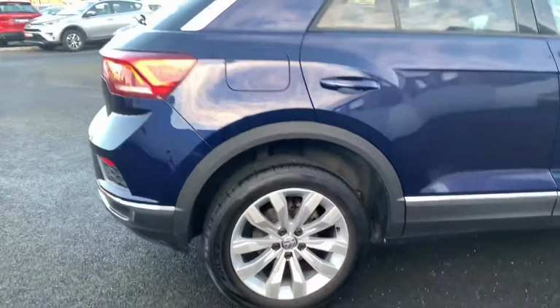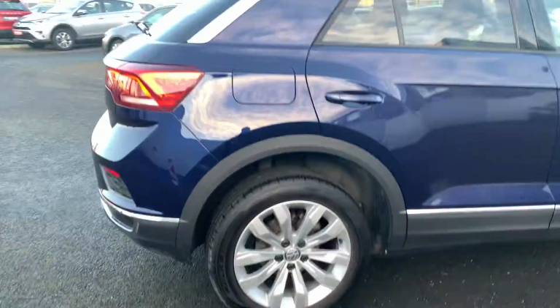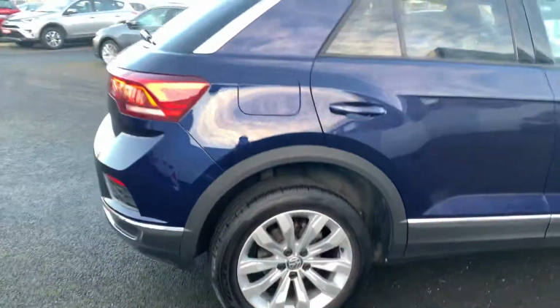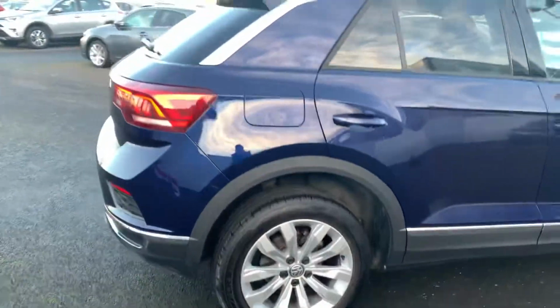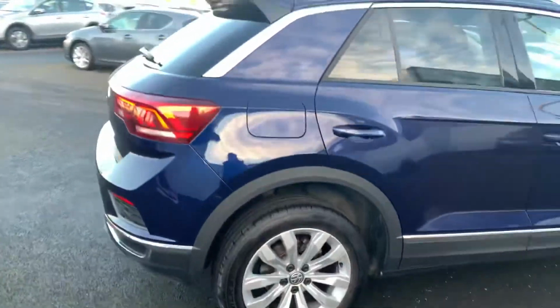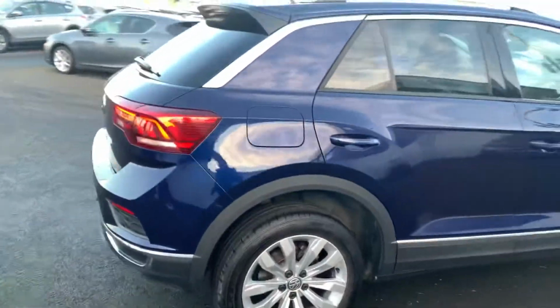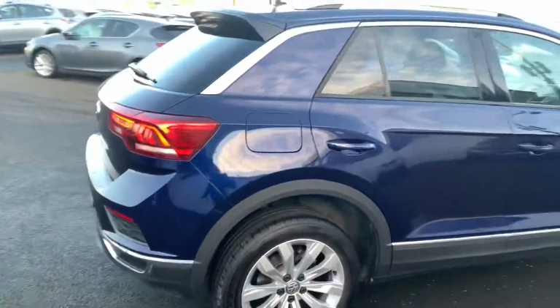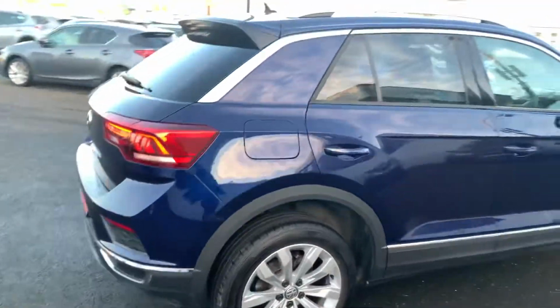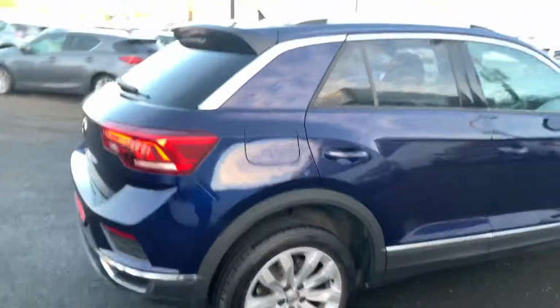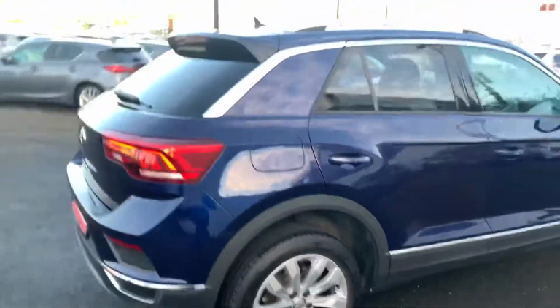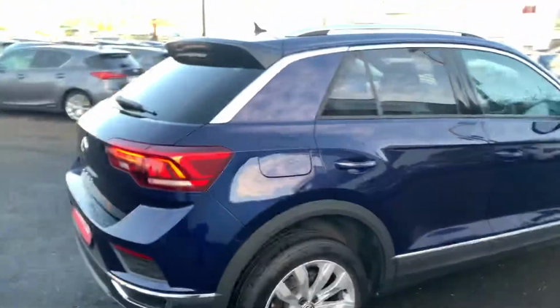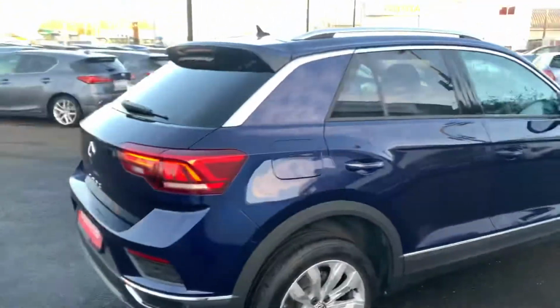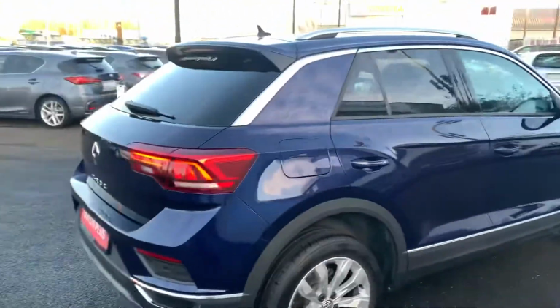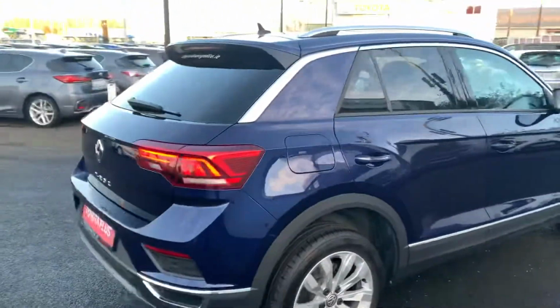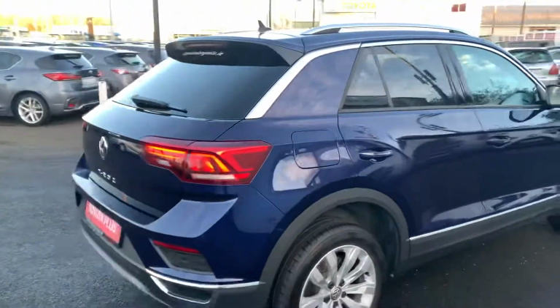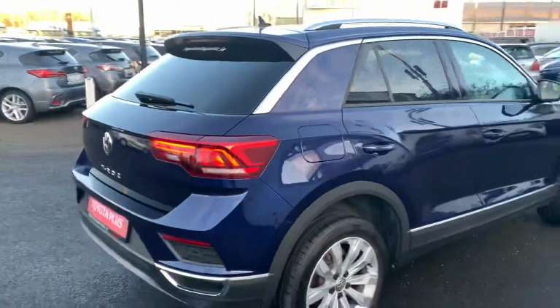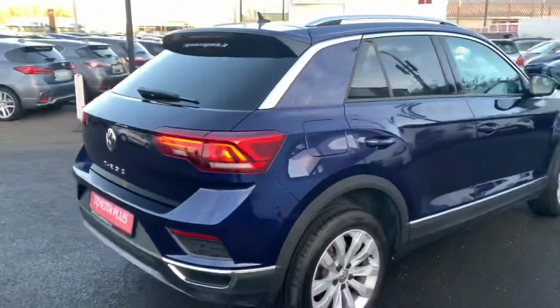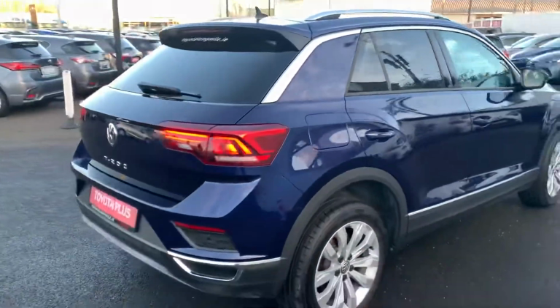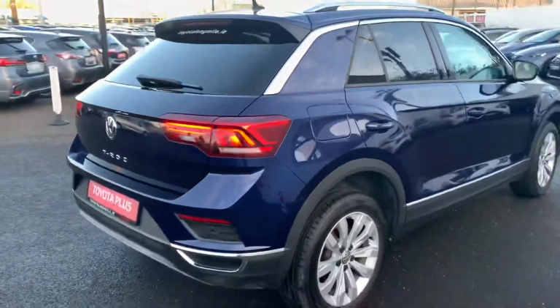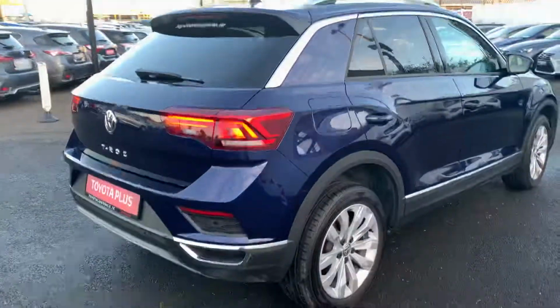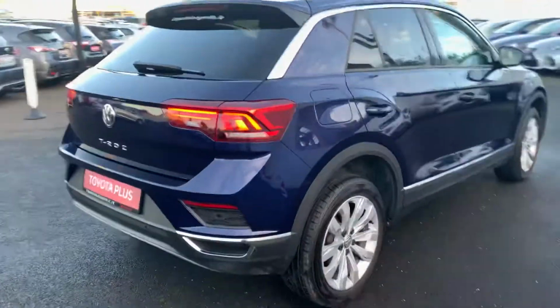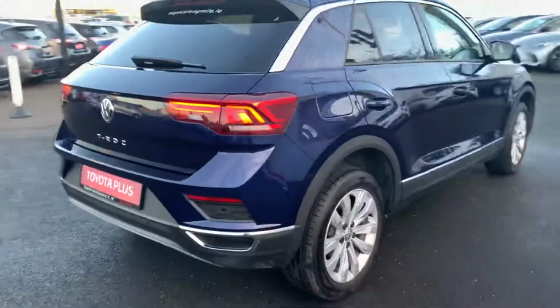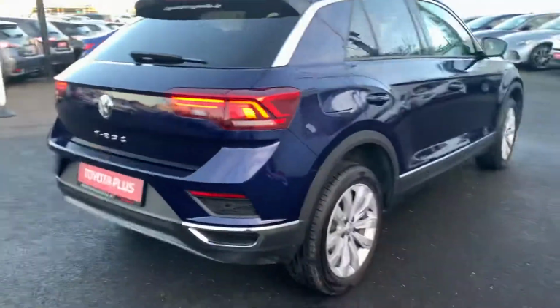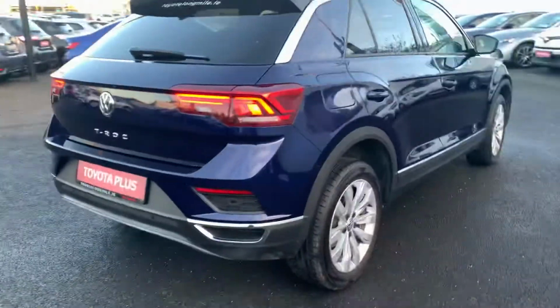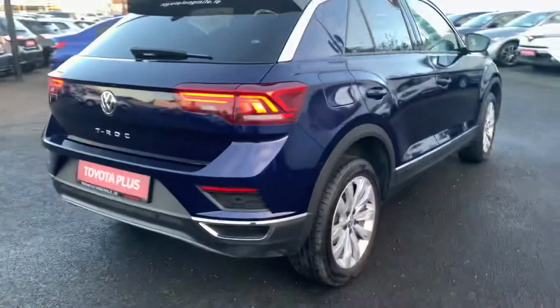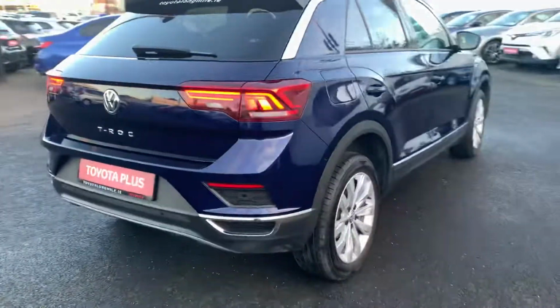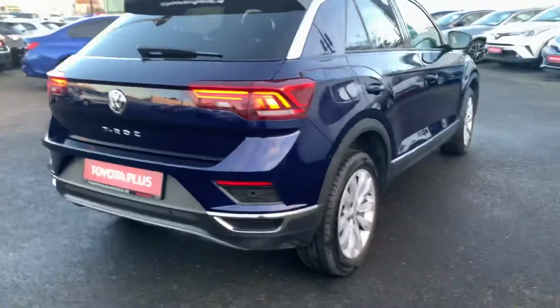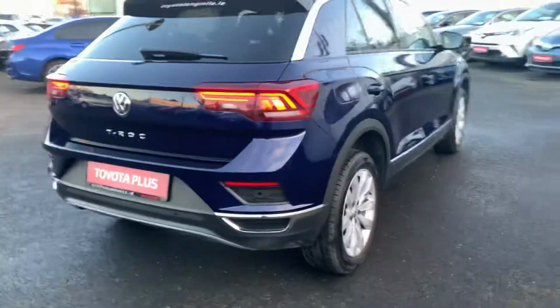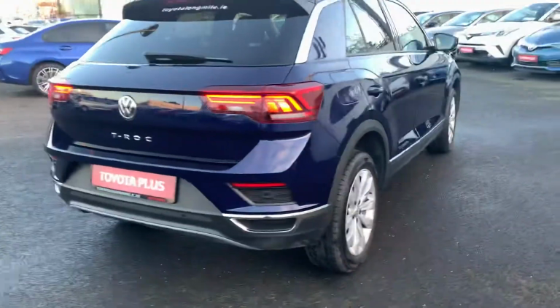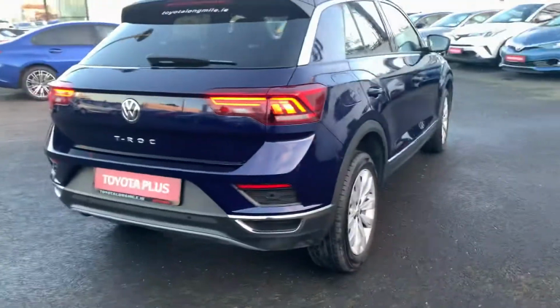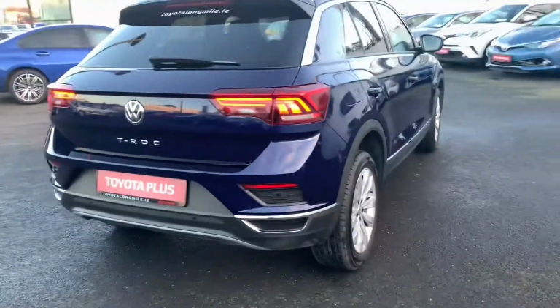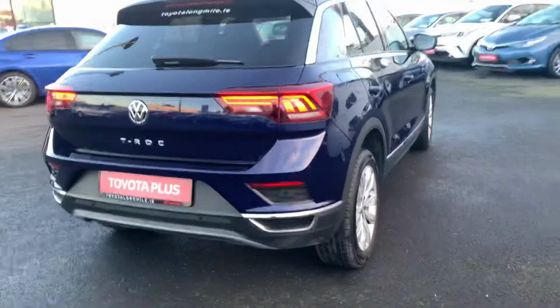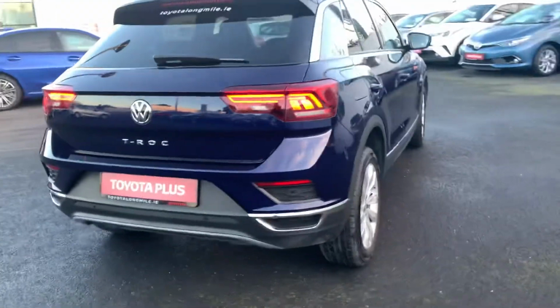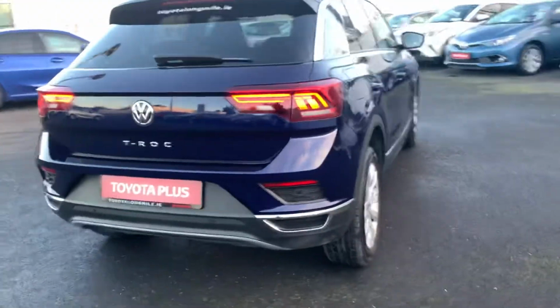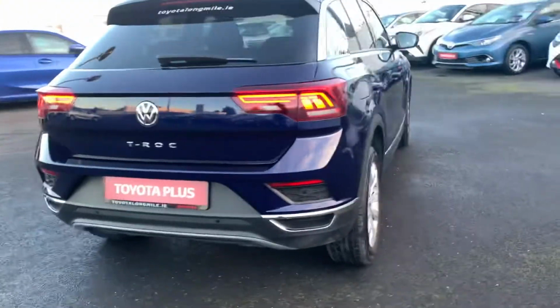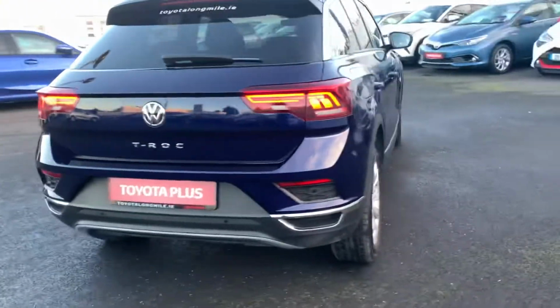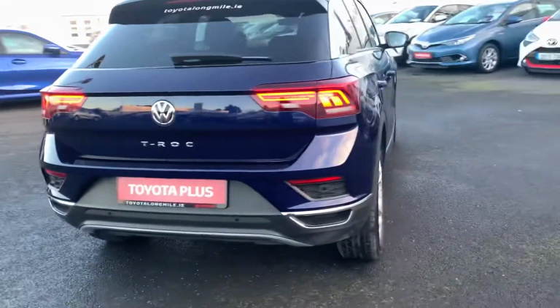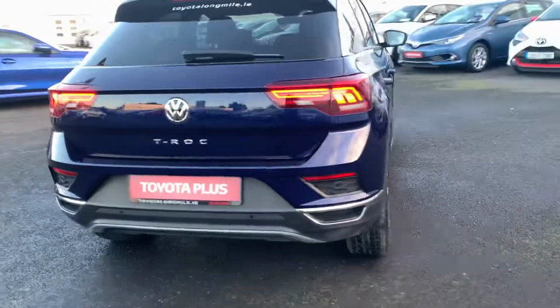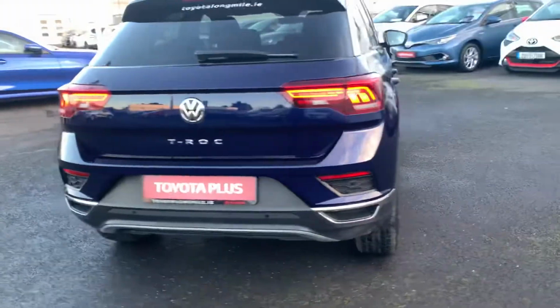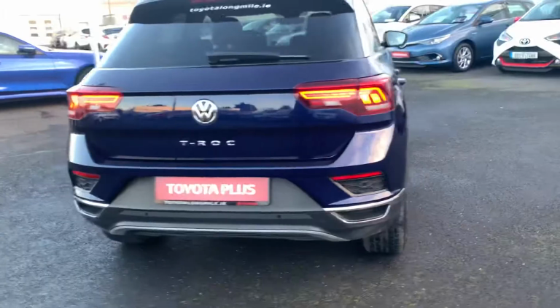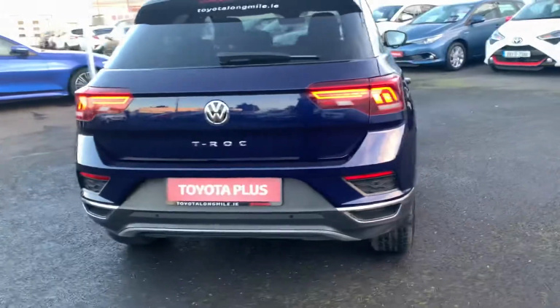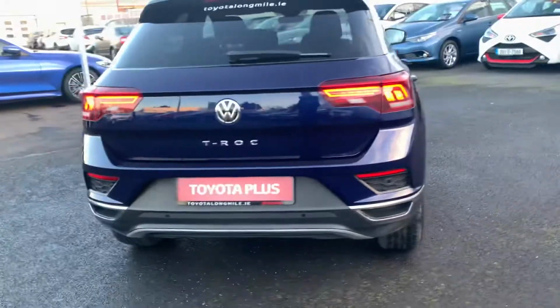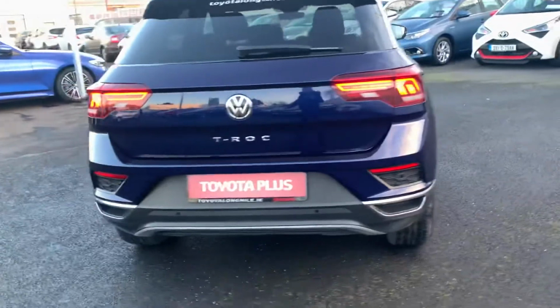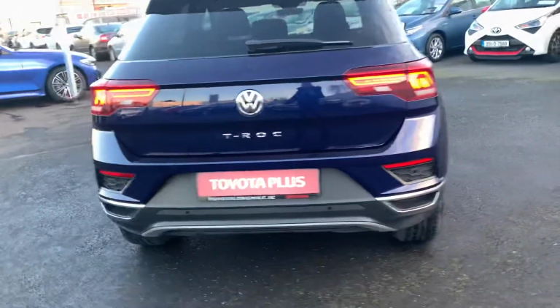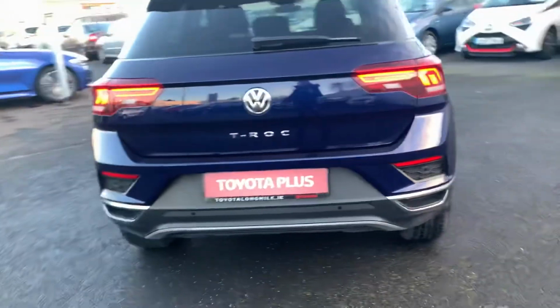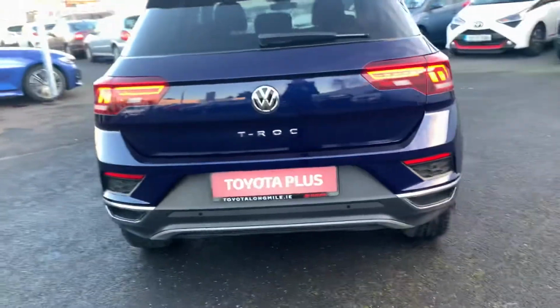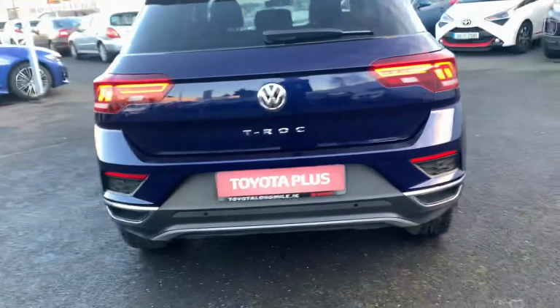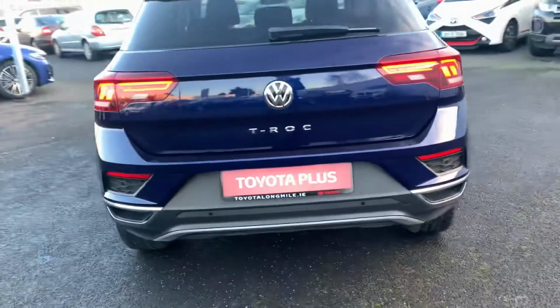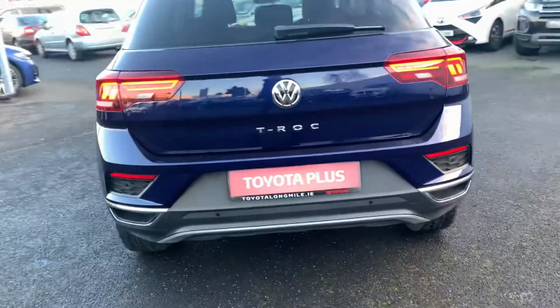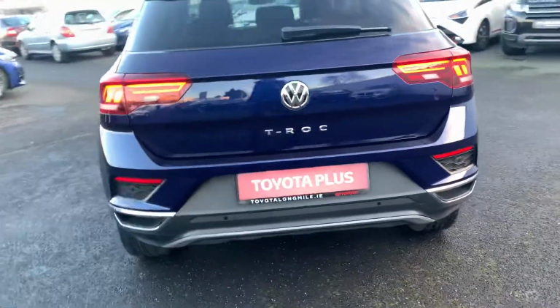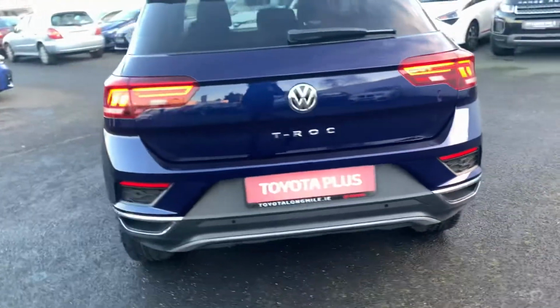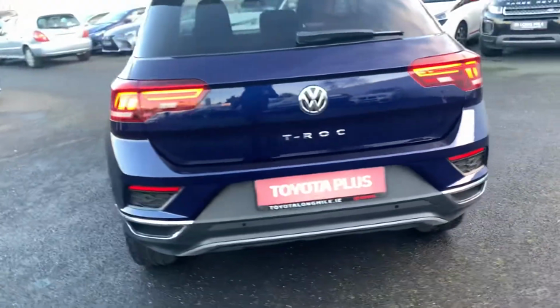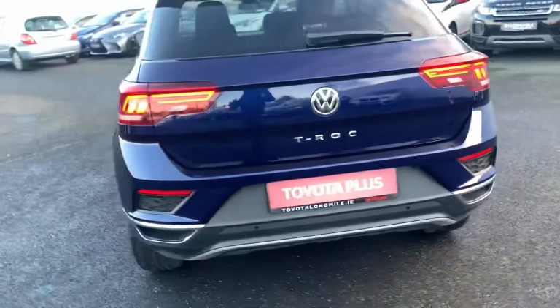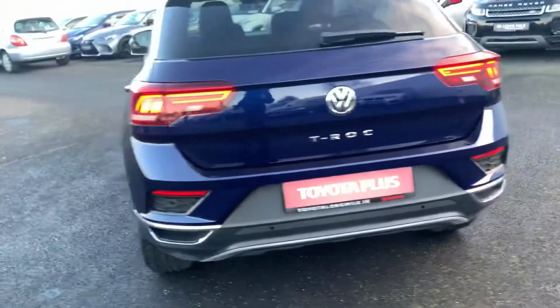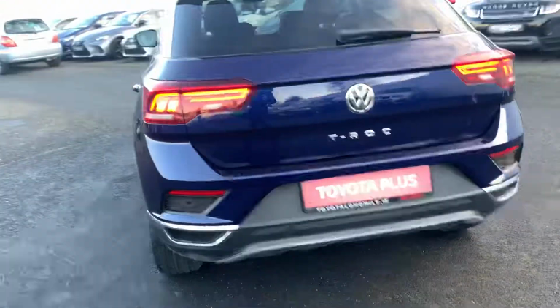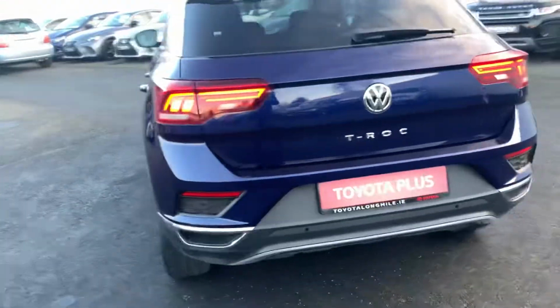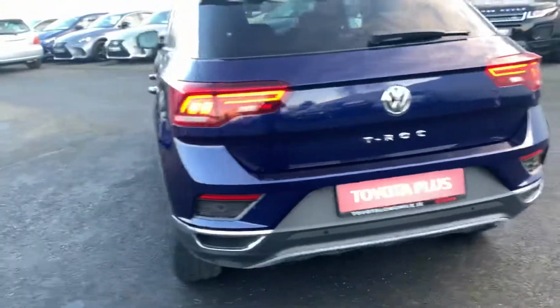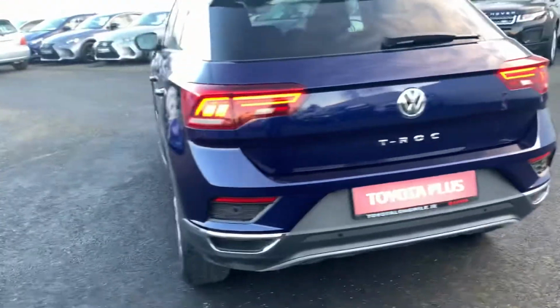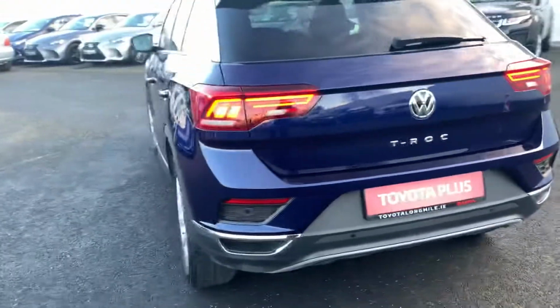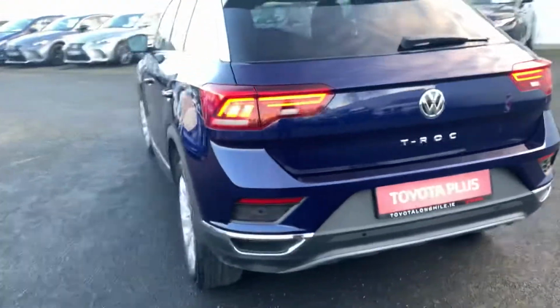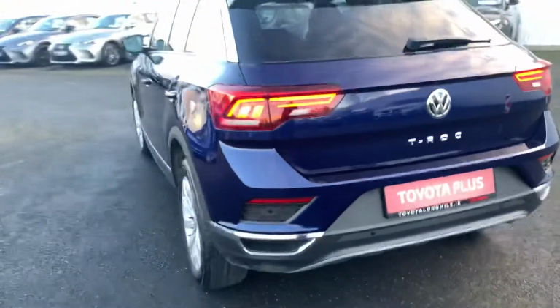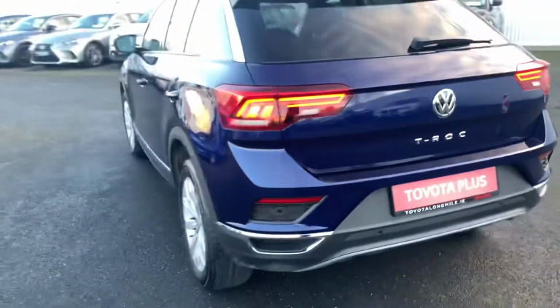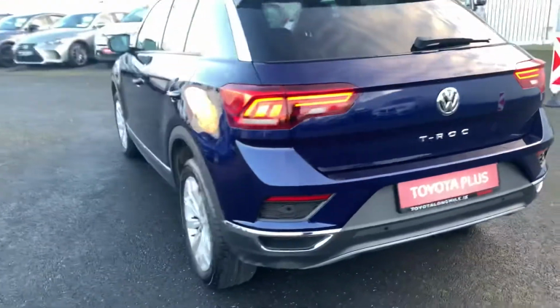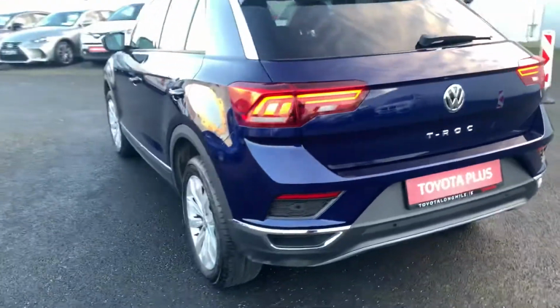It's a Style model. You can see it has the rear privacy glass, also has chrome around the outside, and also has the sensors and a reverse camera.